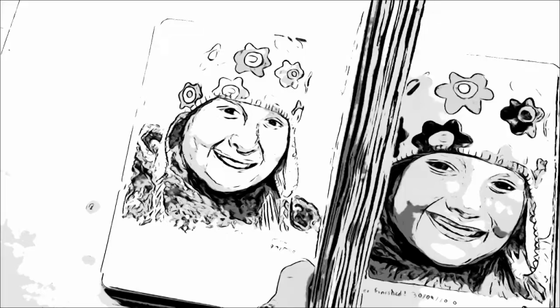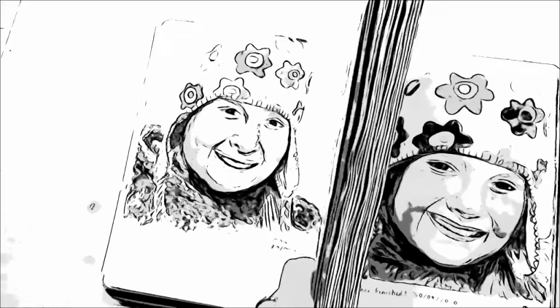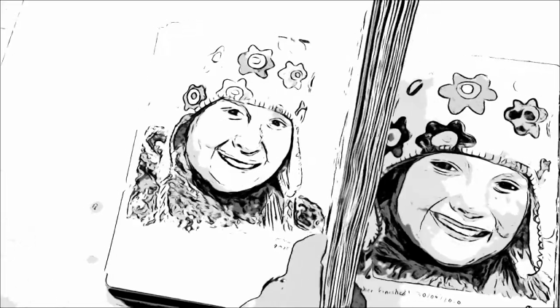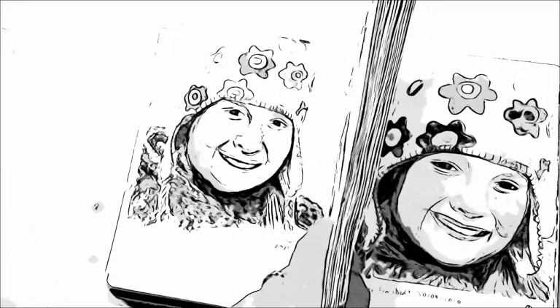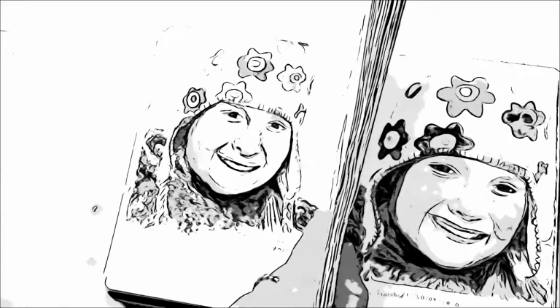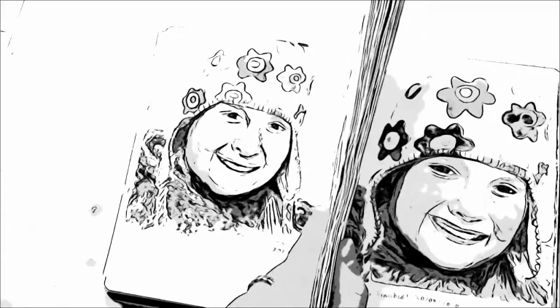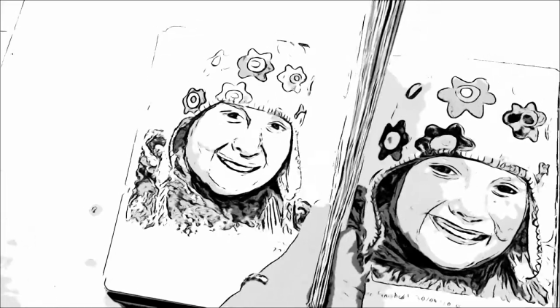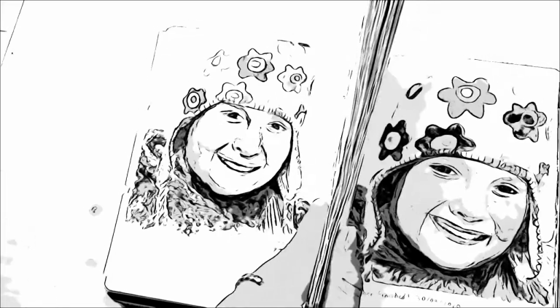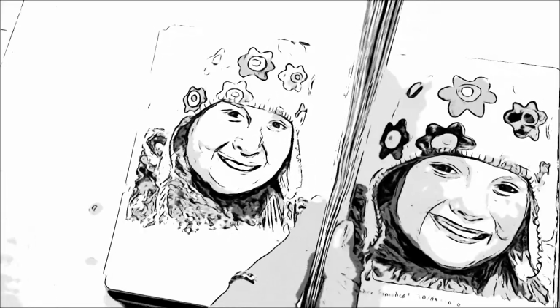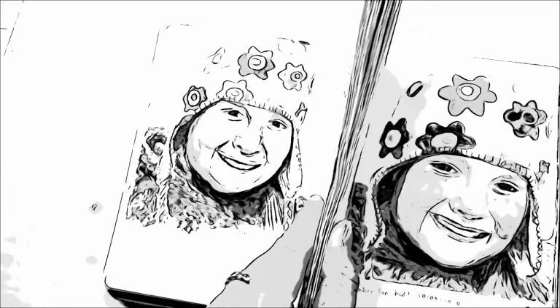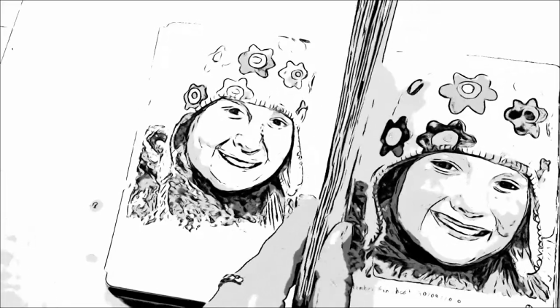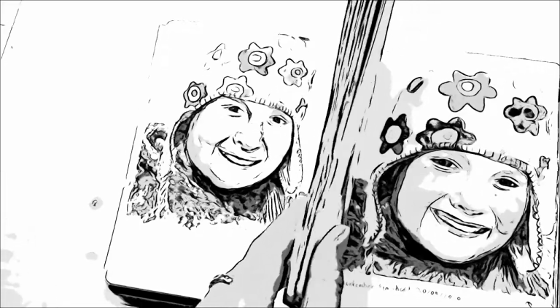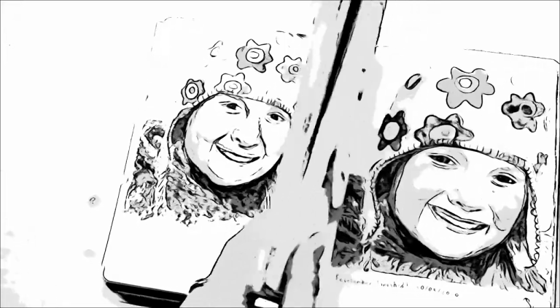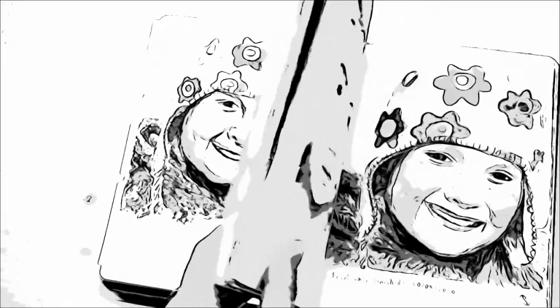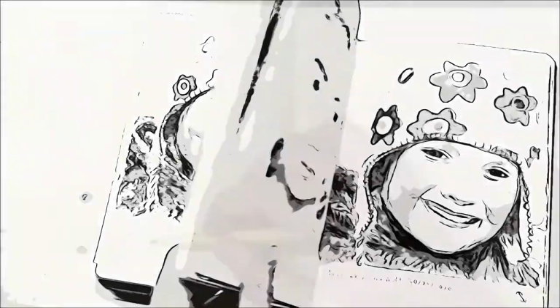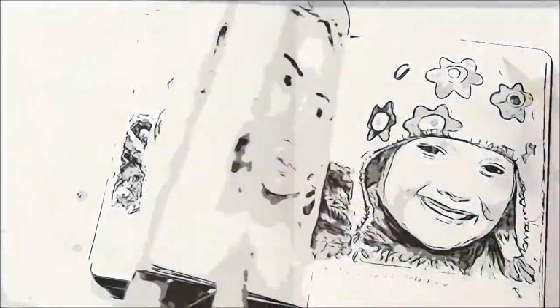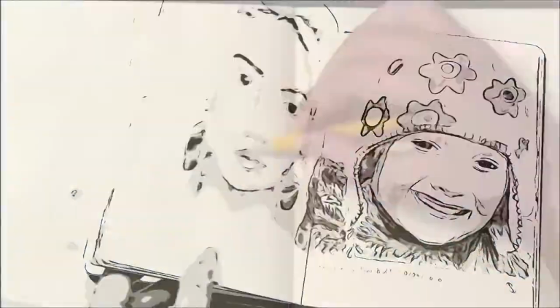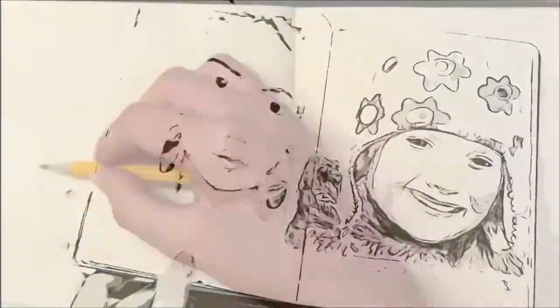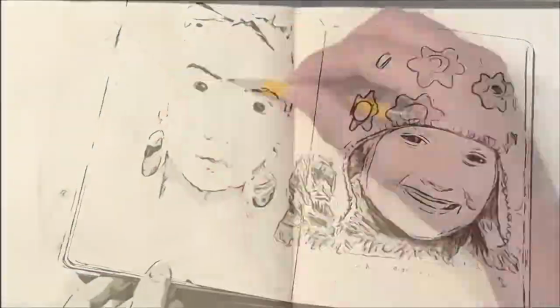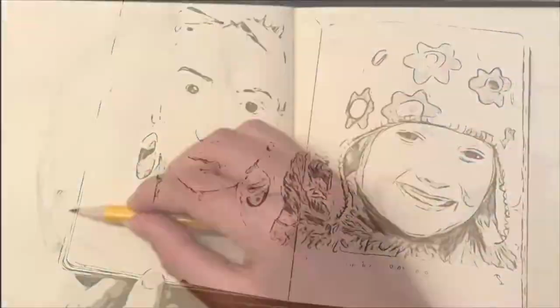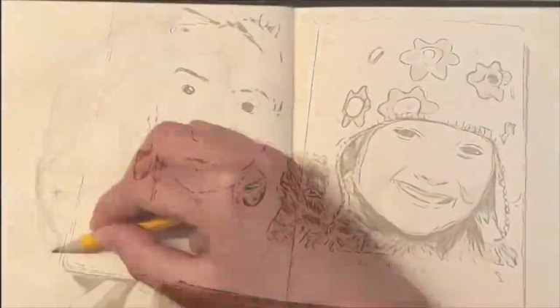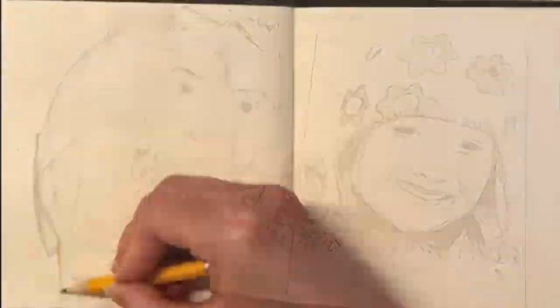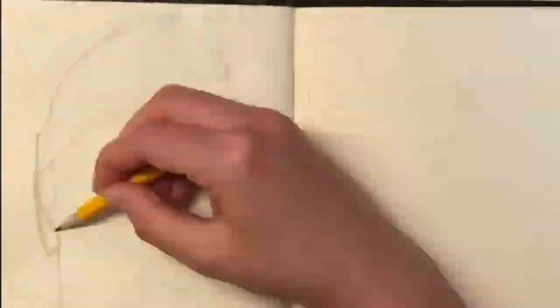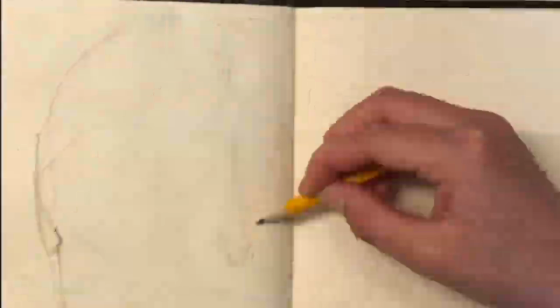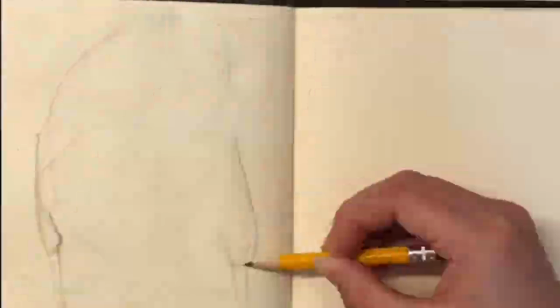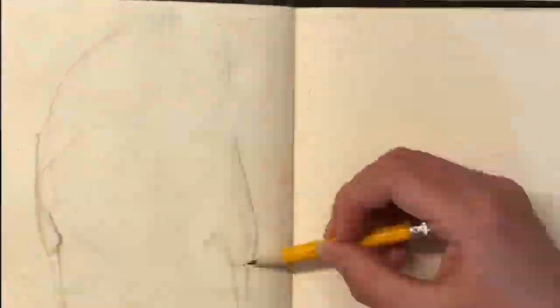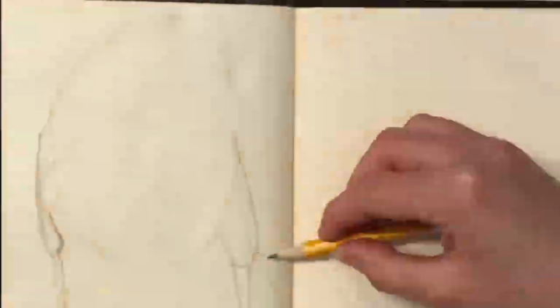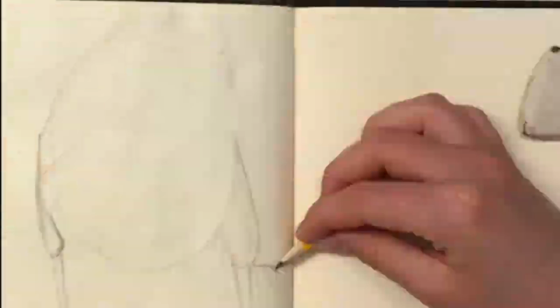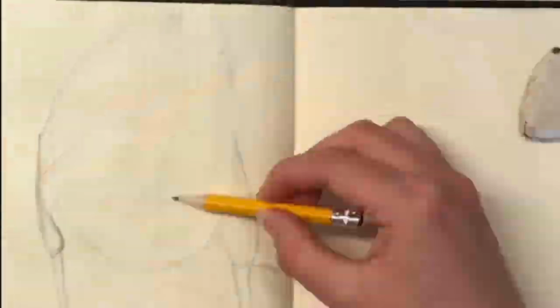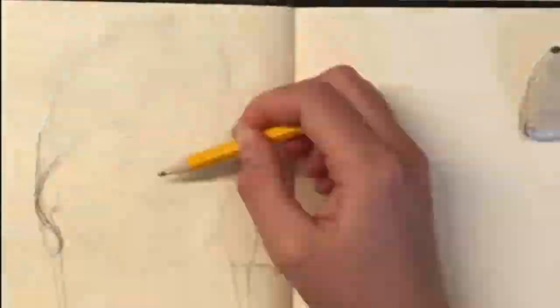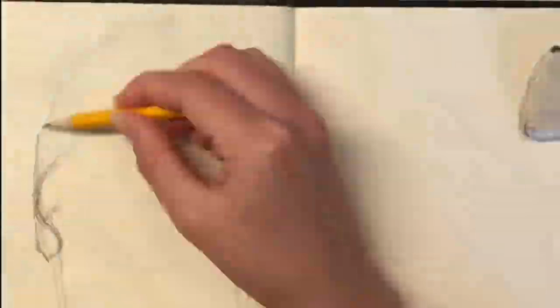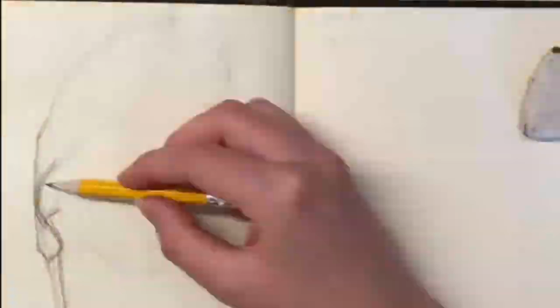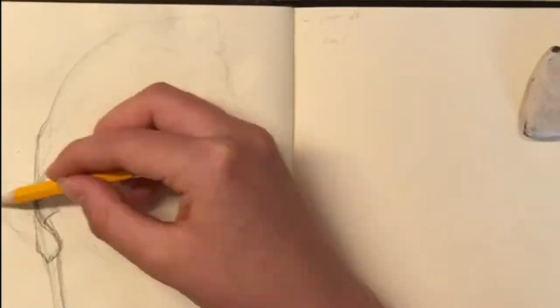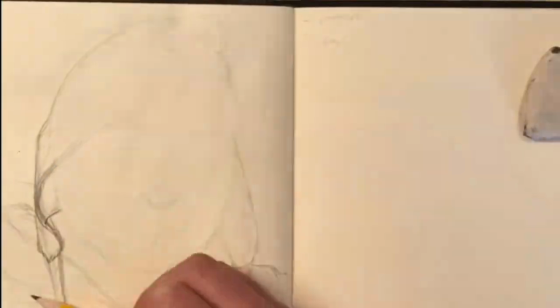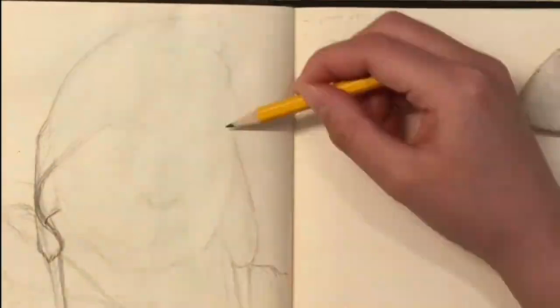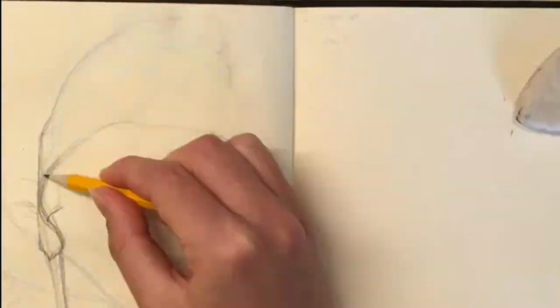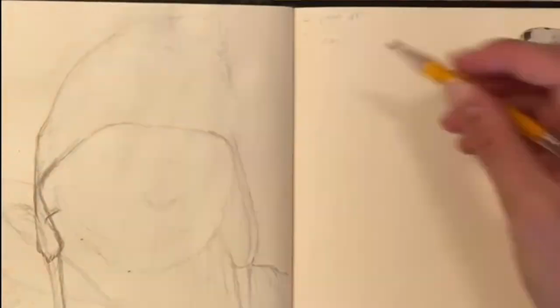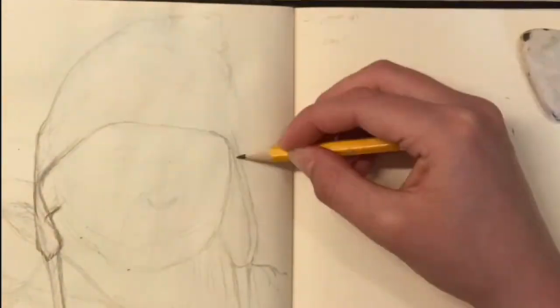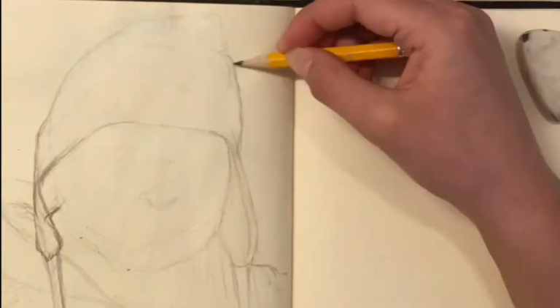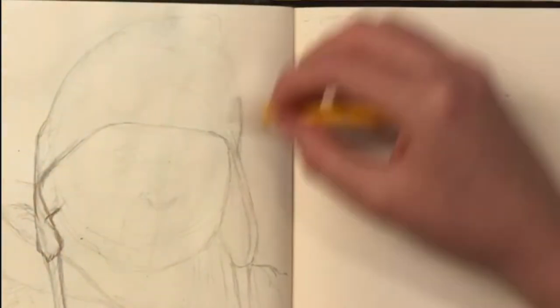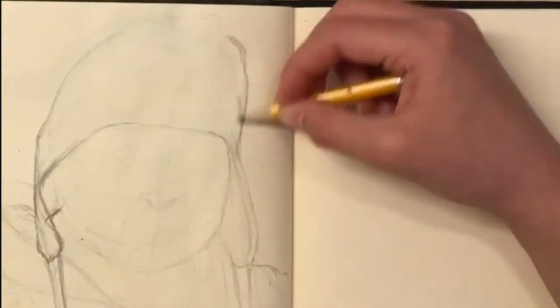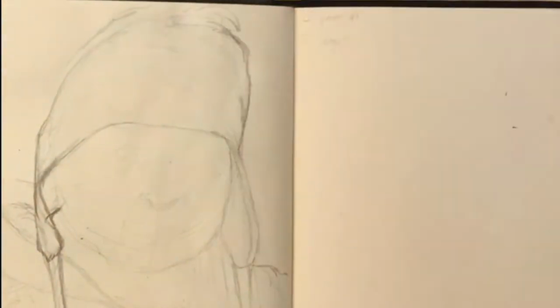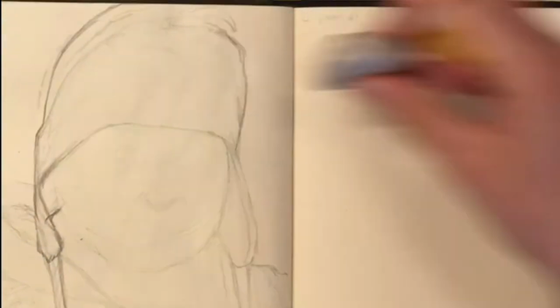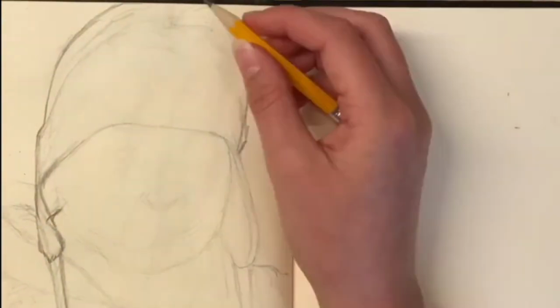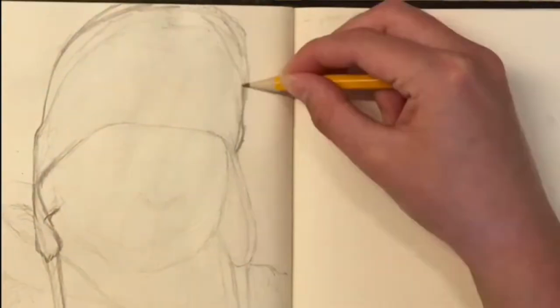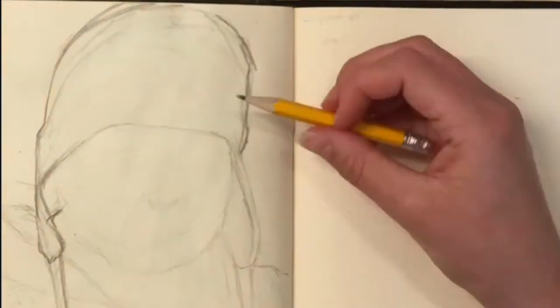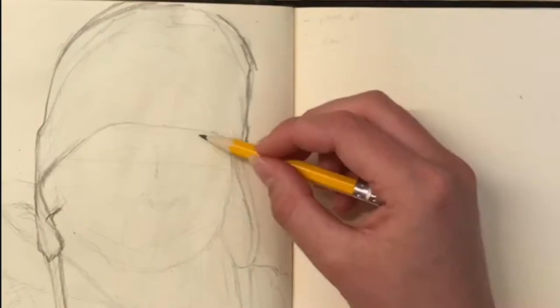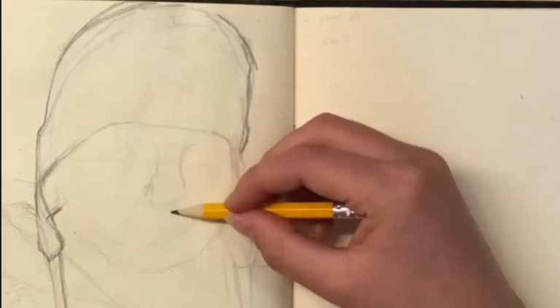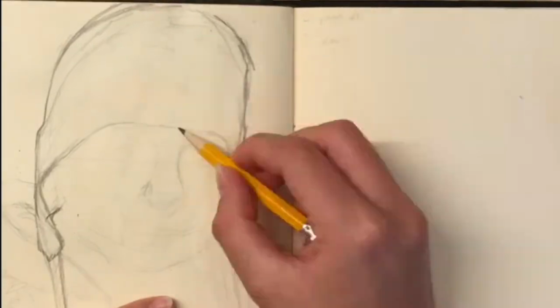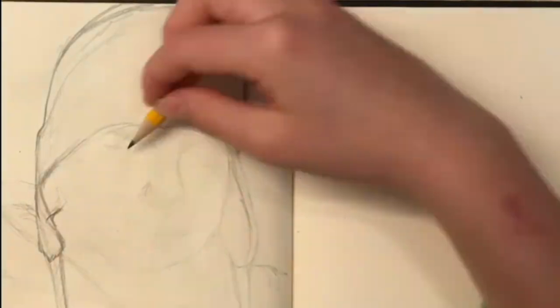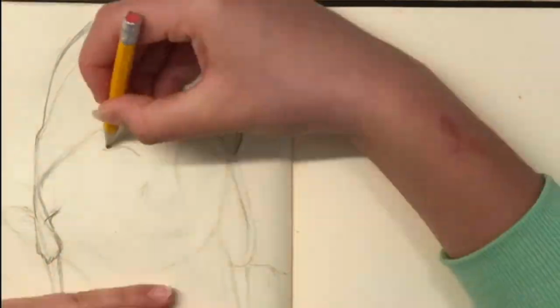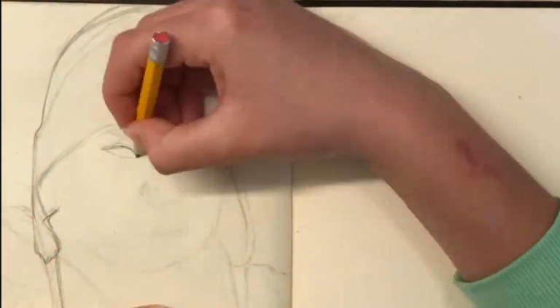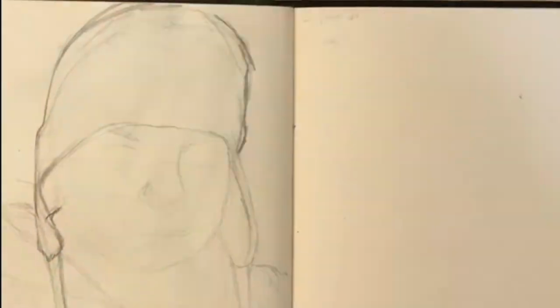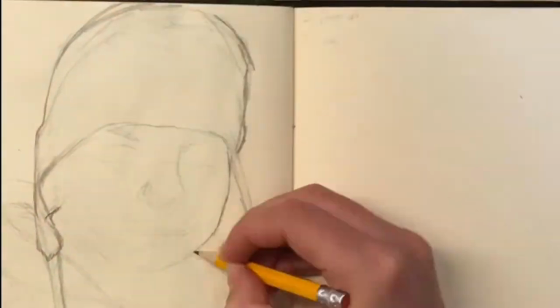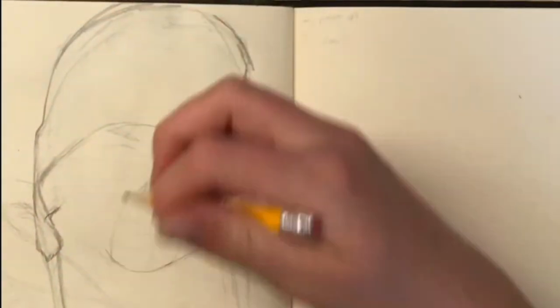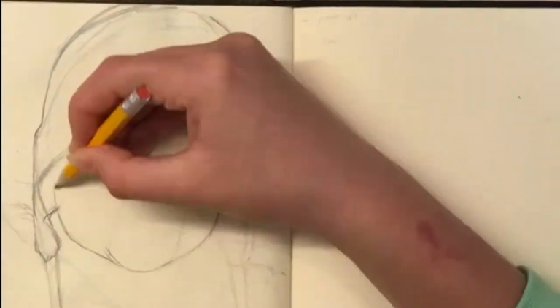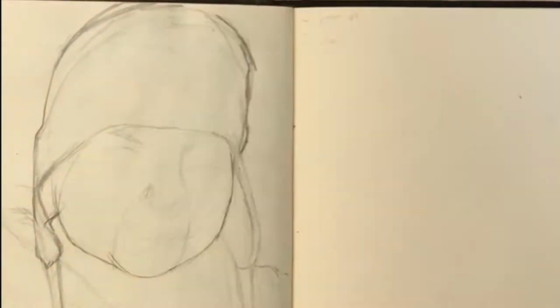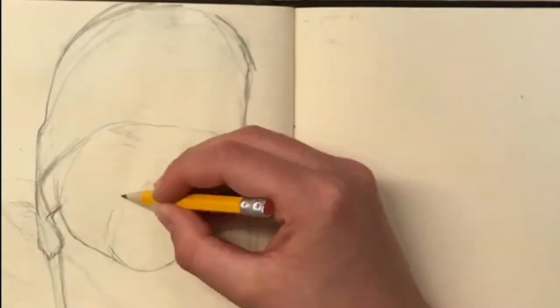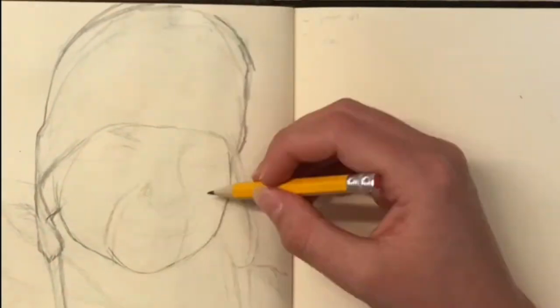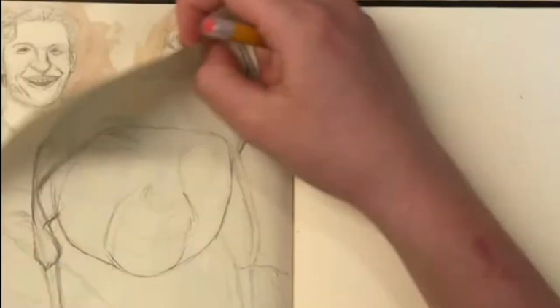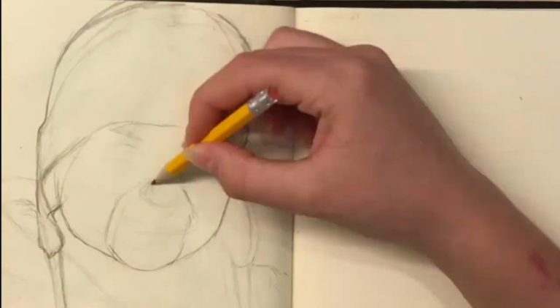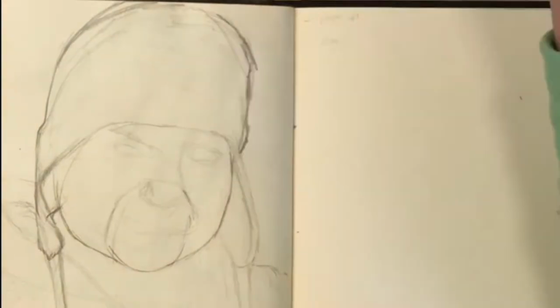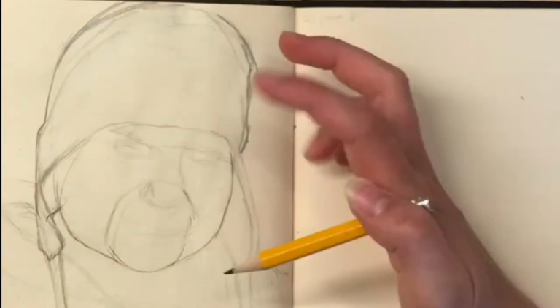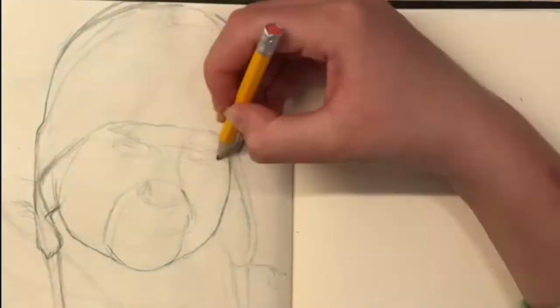Hiya and welcome. So in this video, first there's a speed paint that I did at the end.